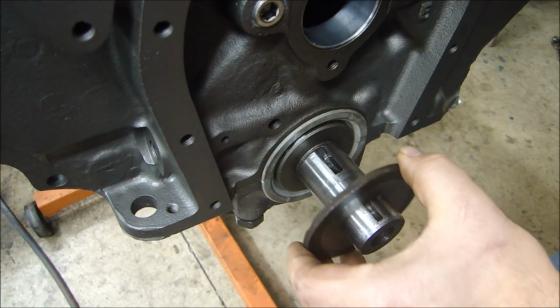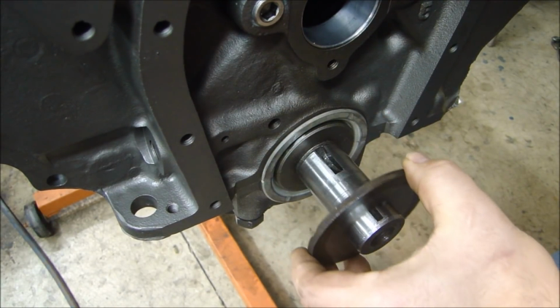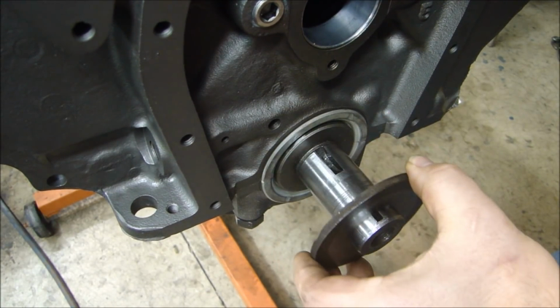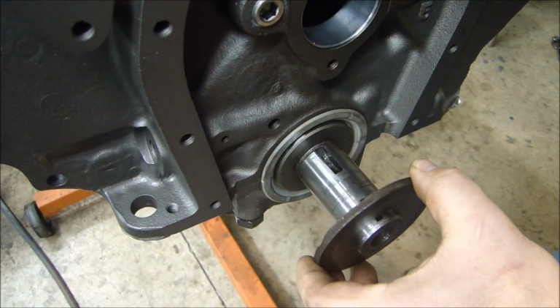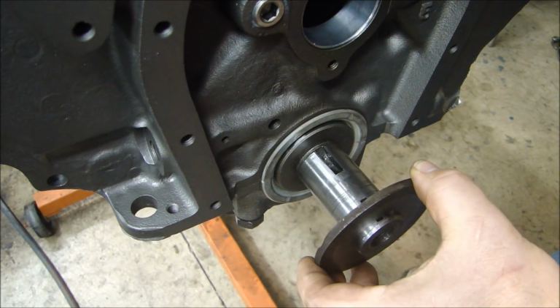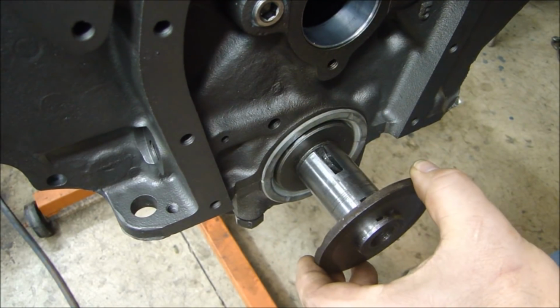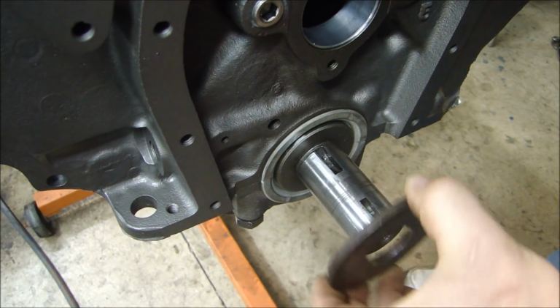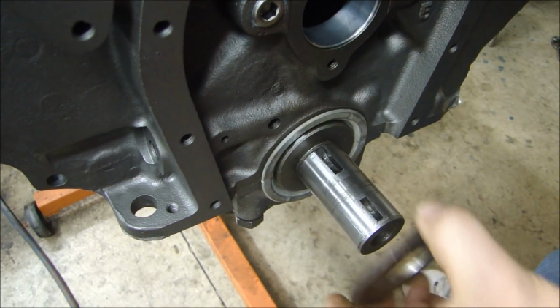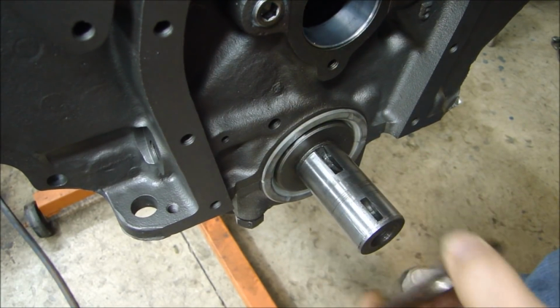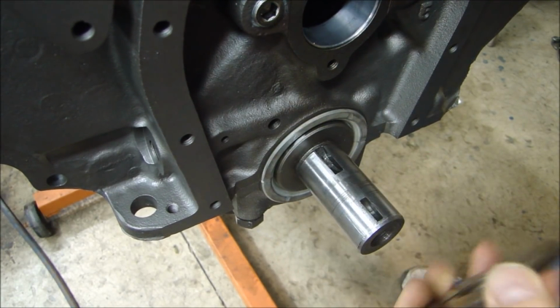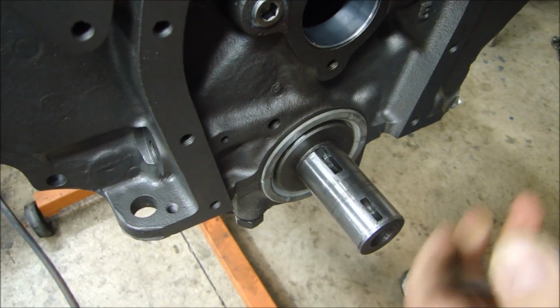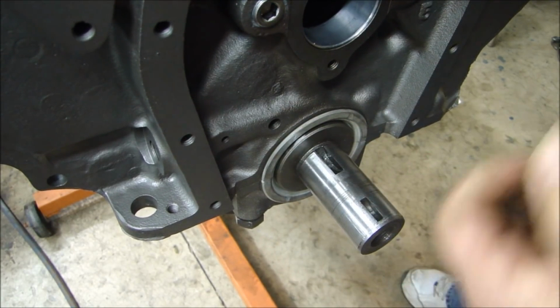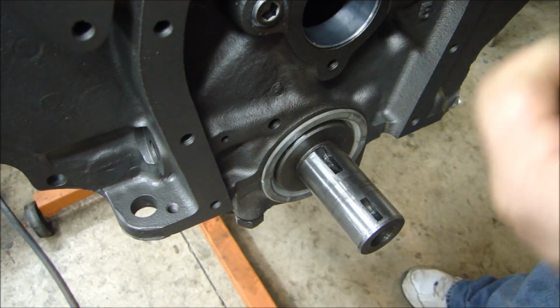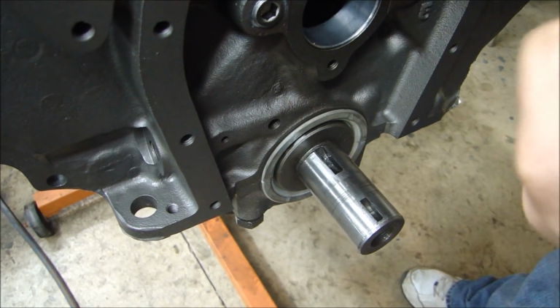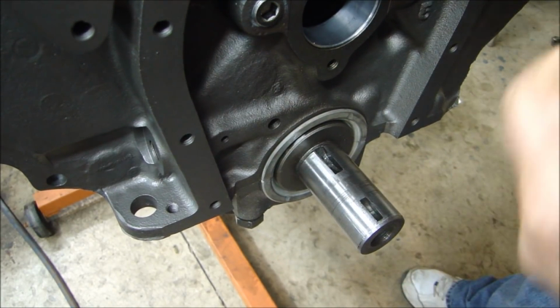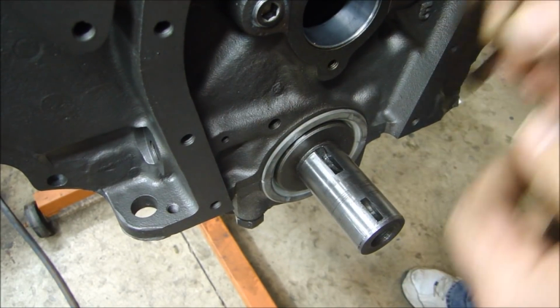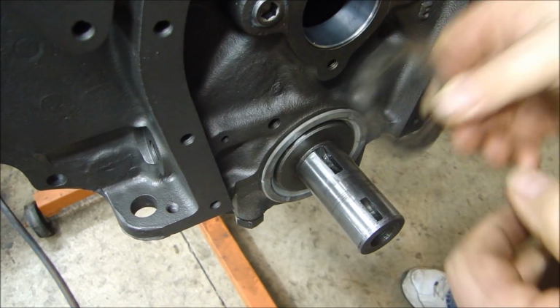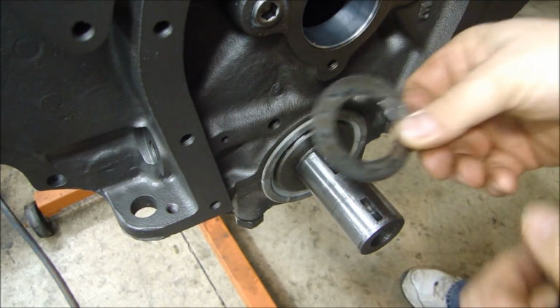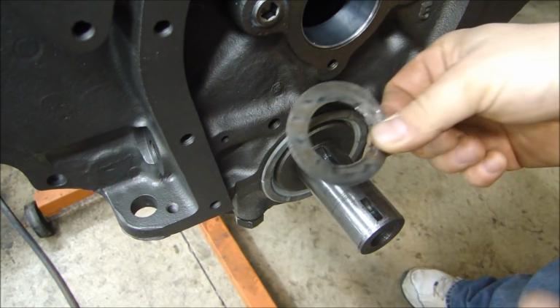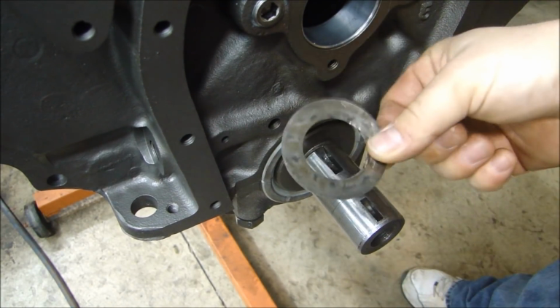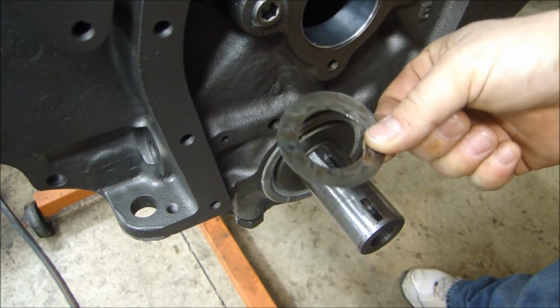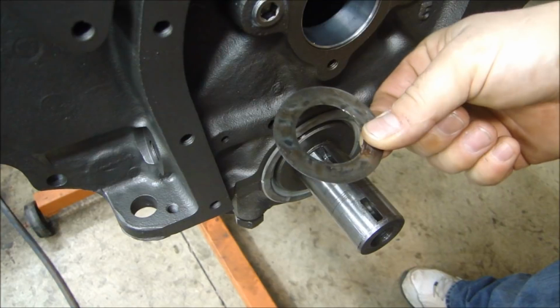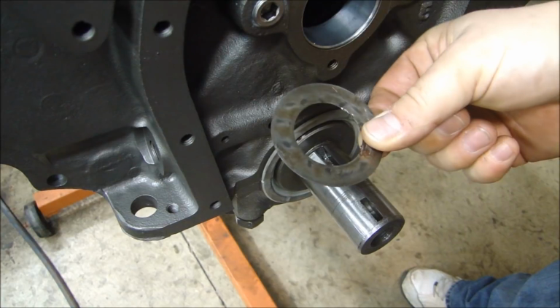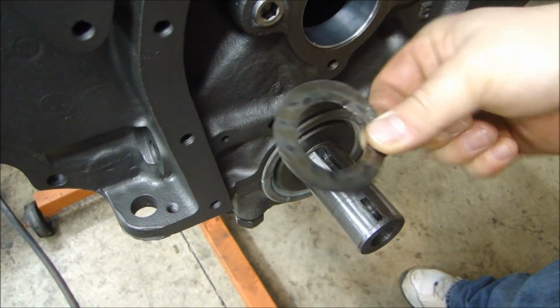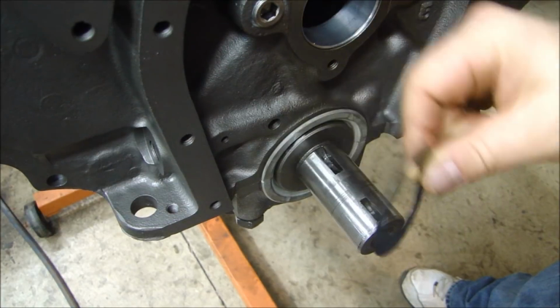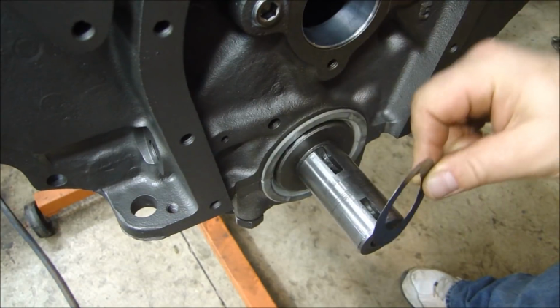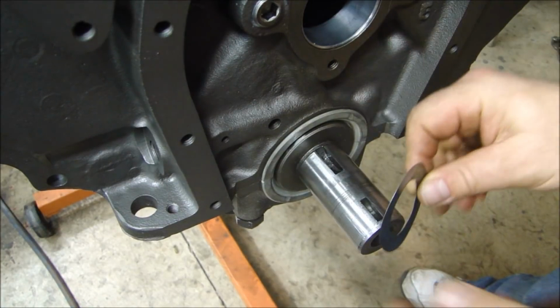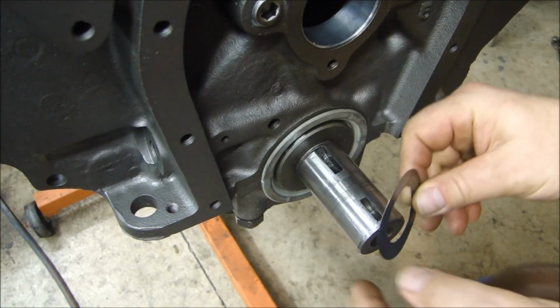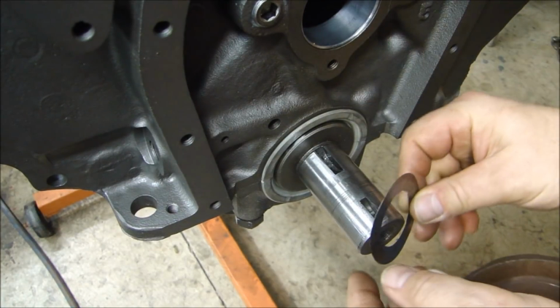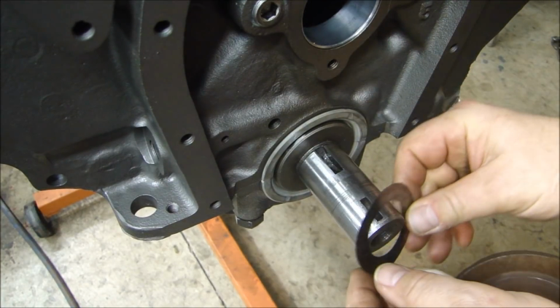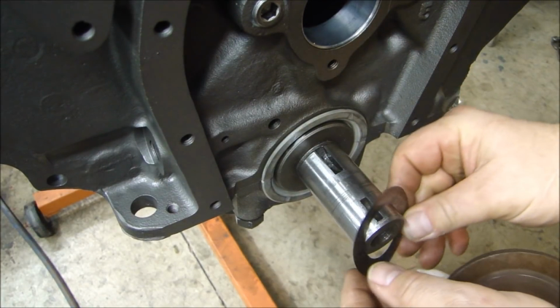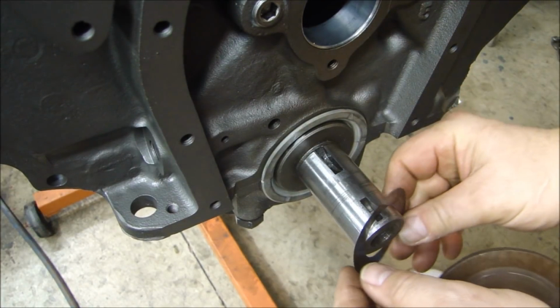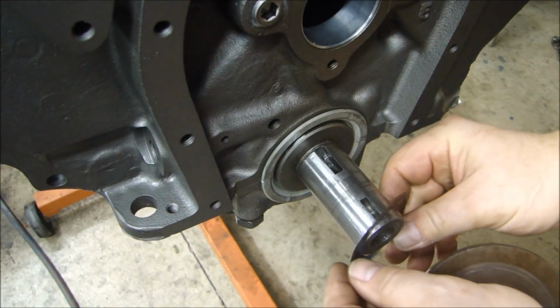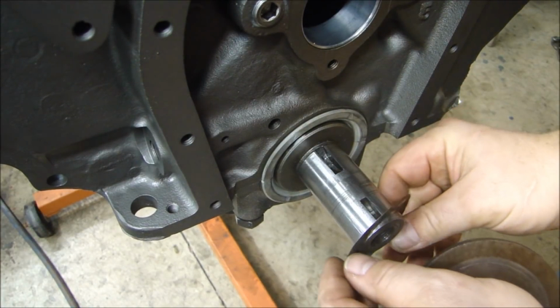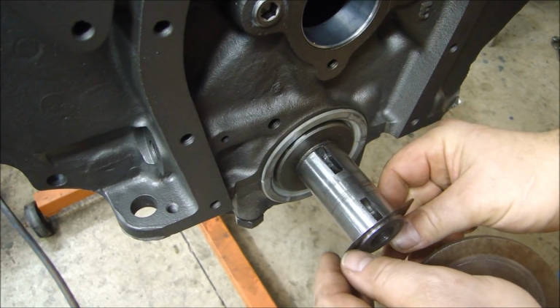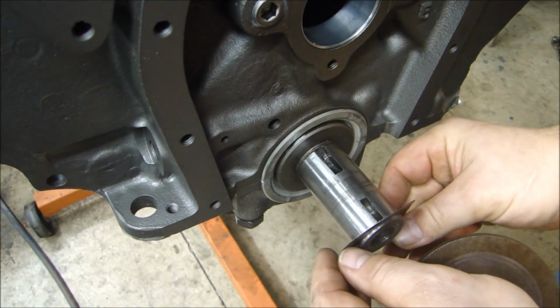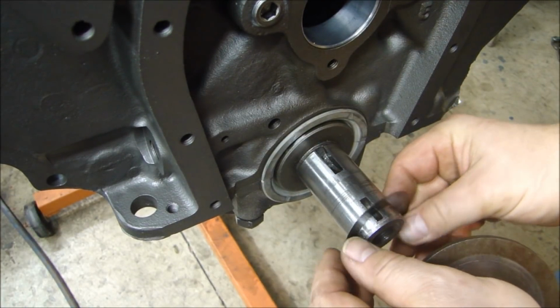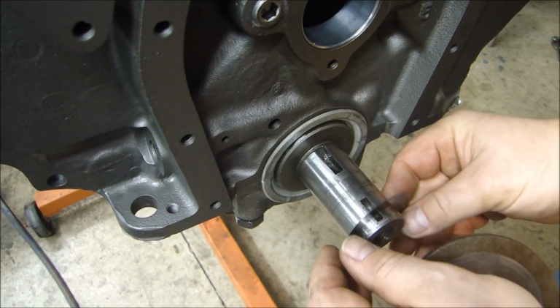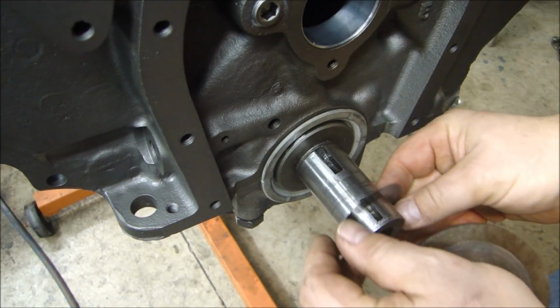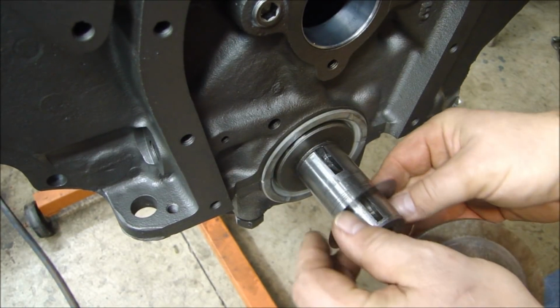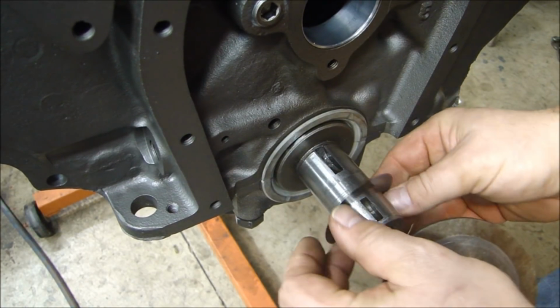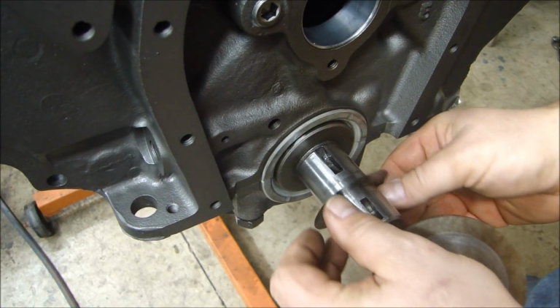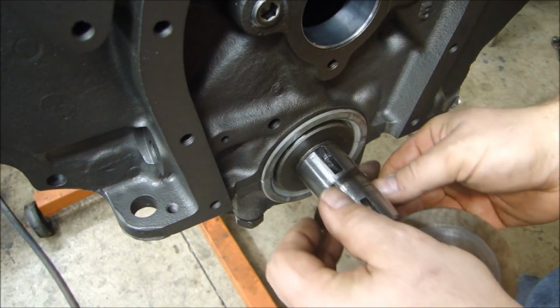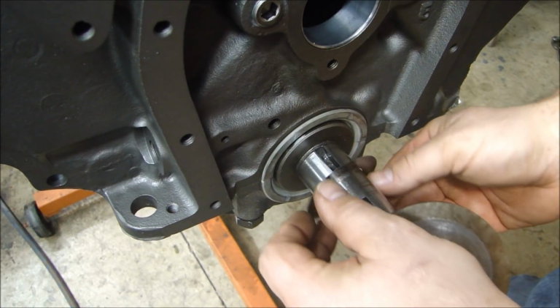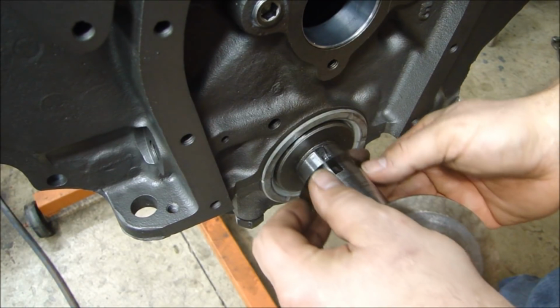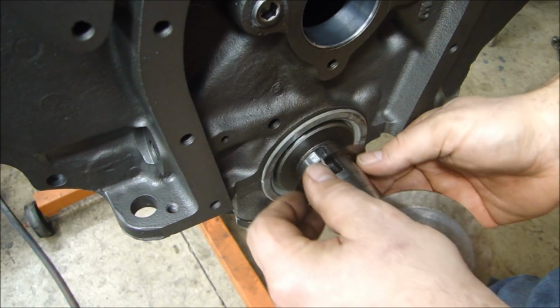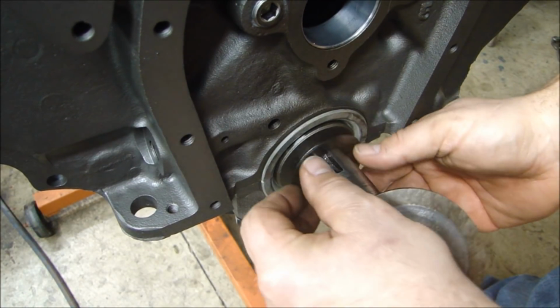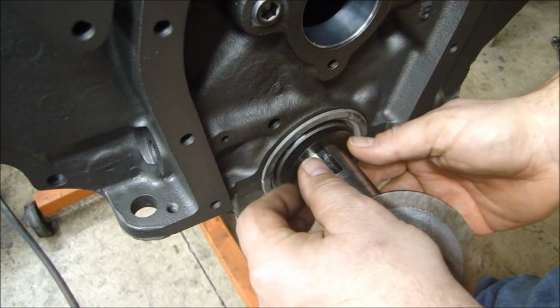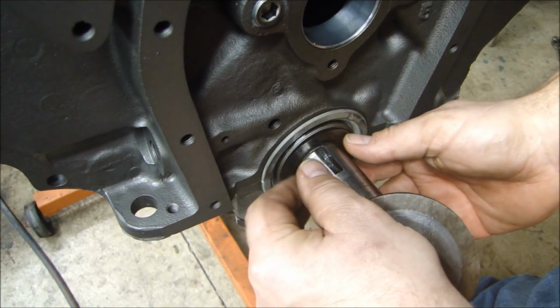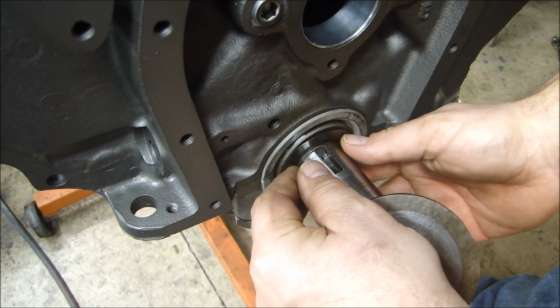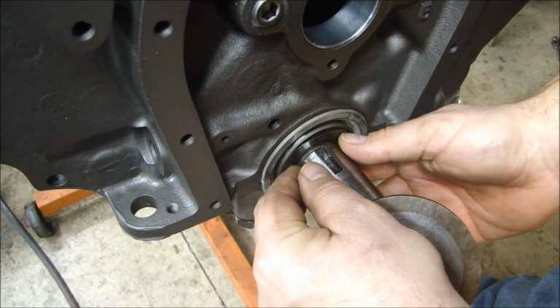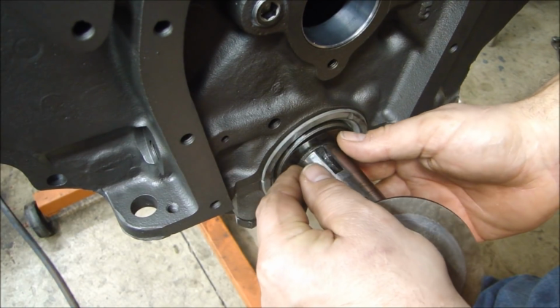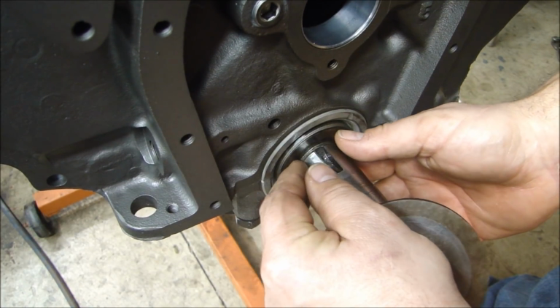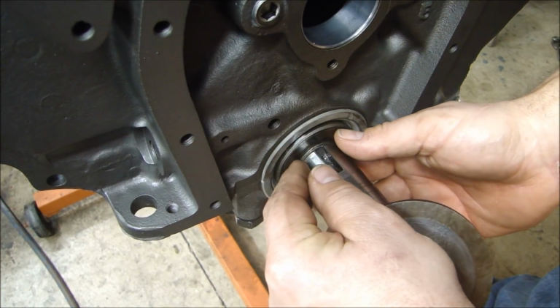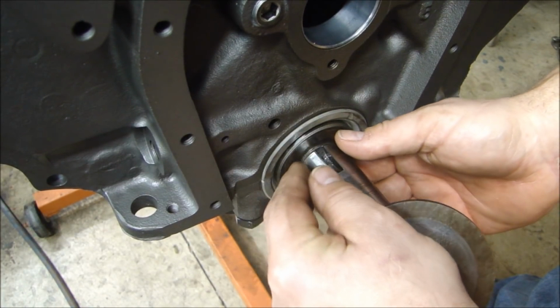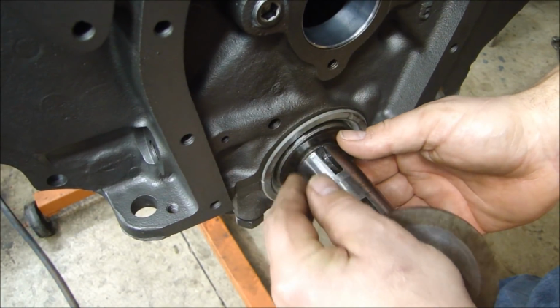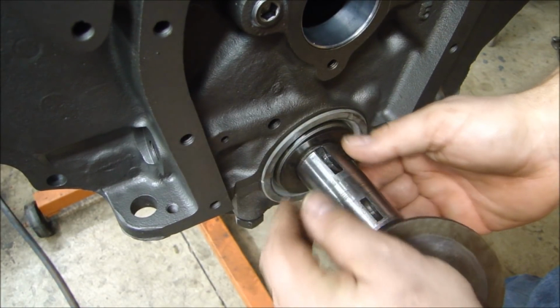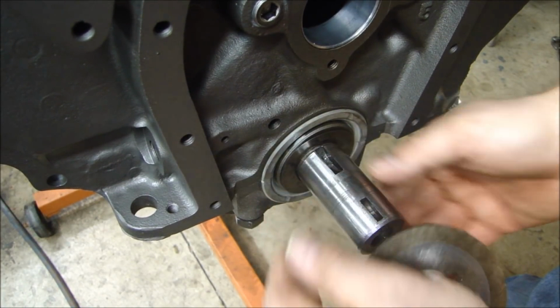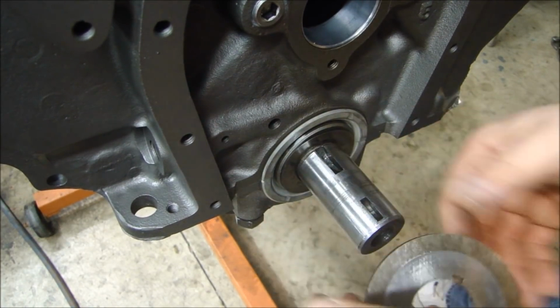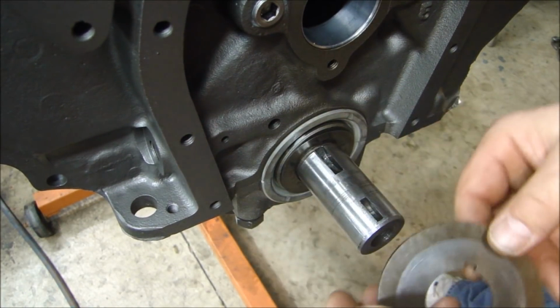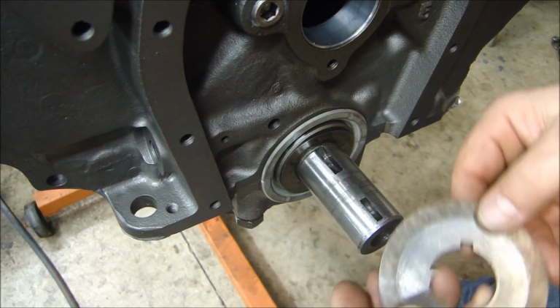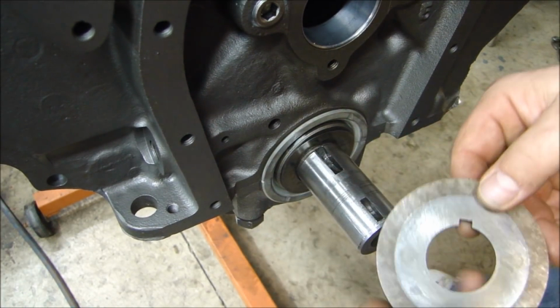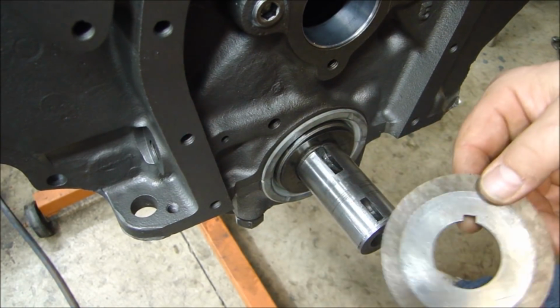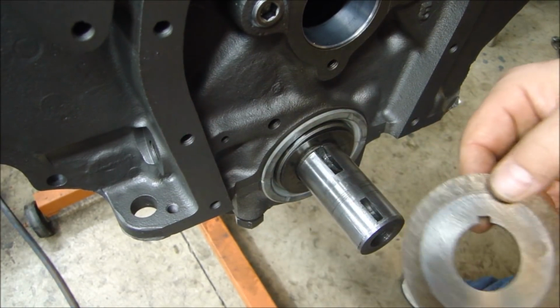So I do have to use the shim — the 6-thousandth shim that came on the engine when I took it apart.